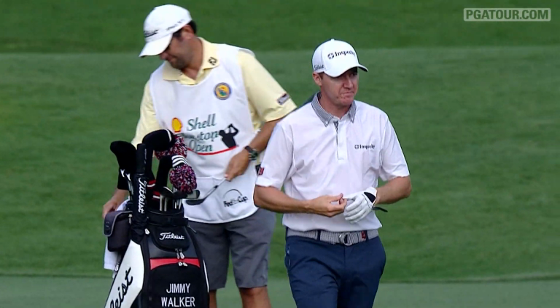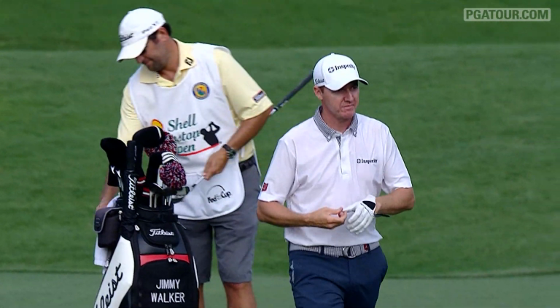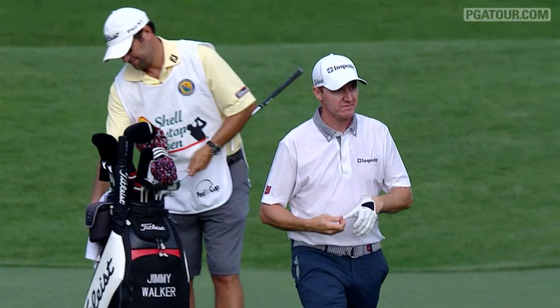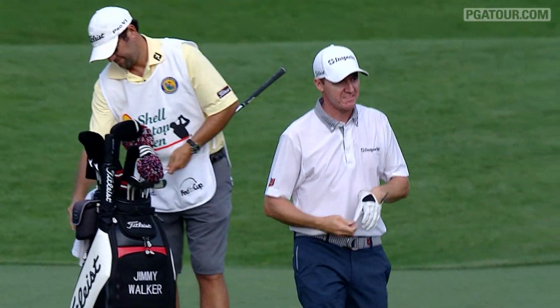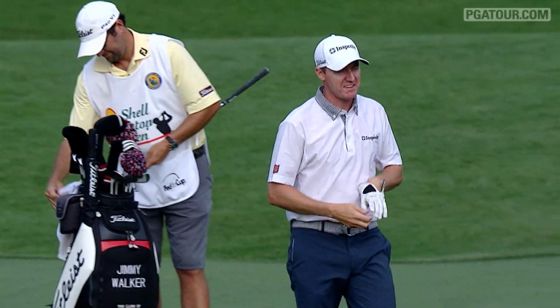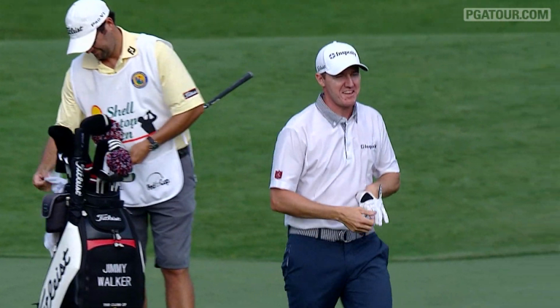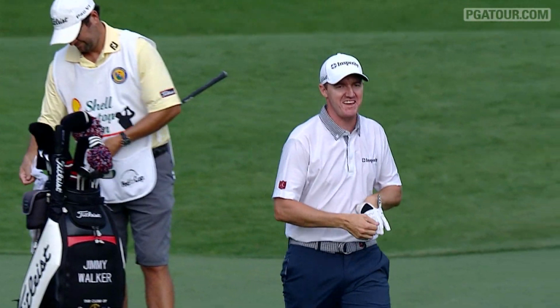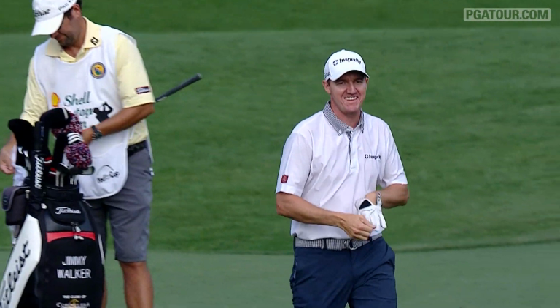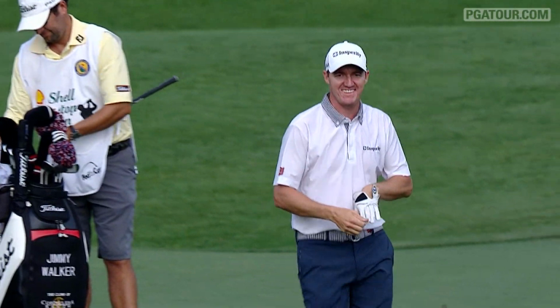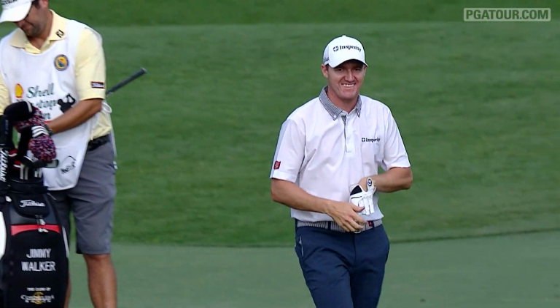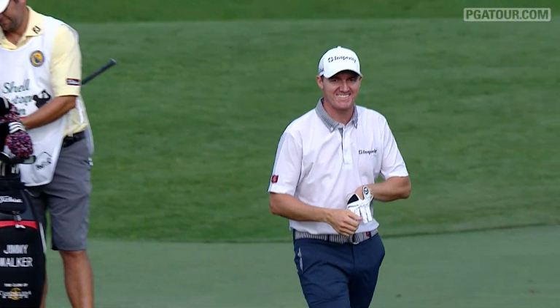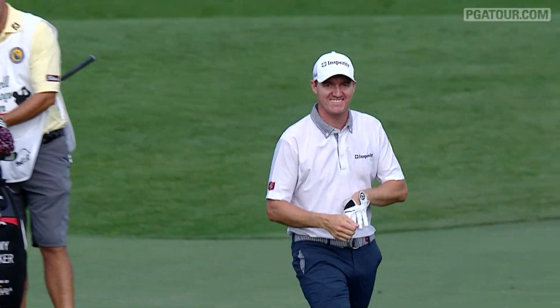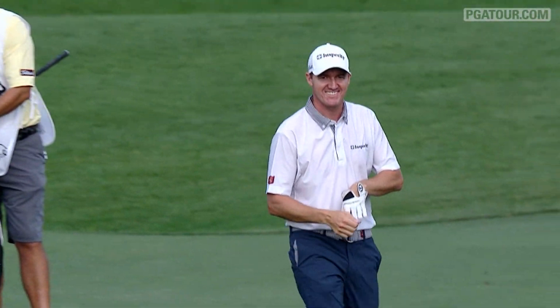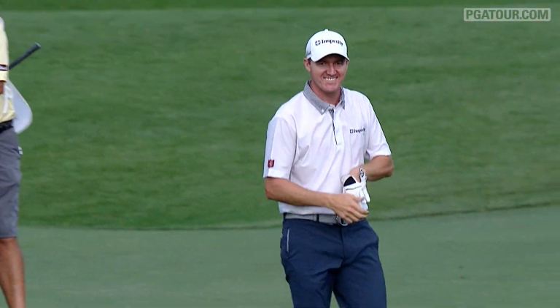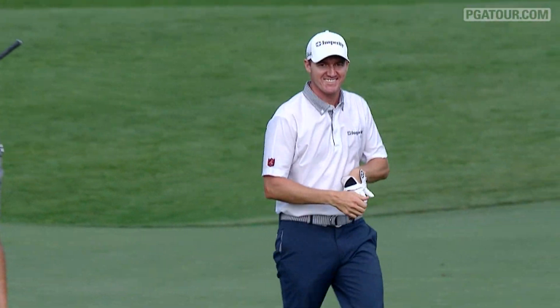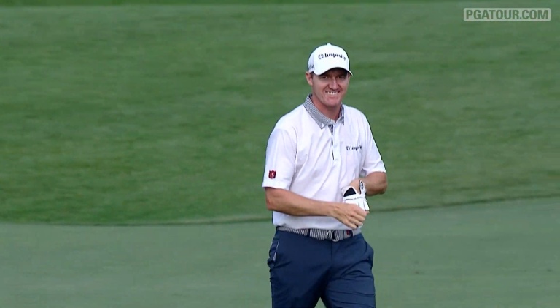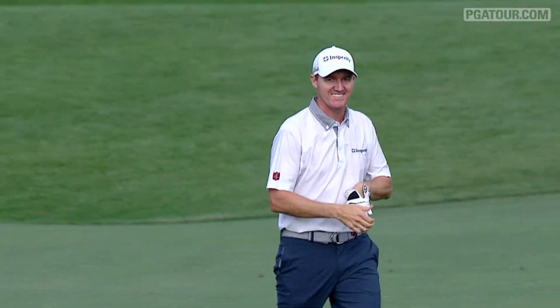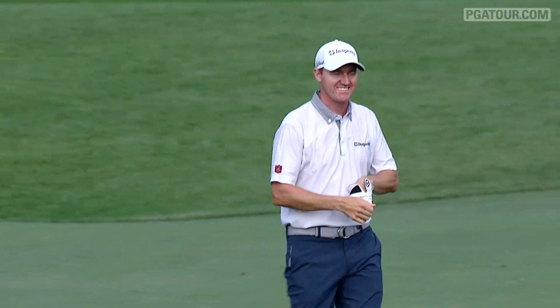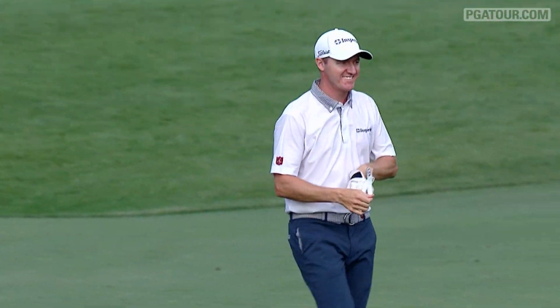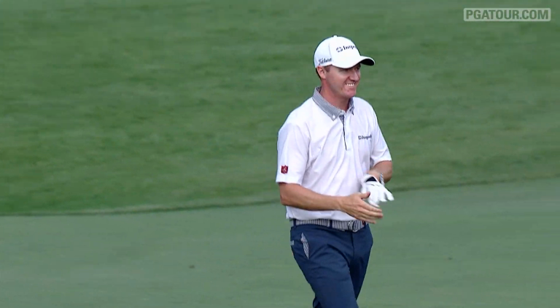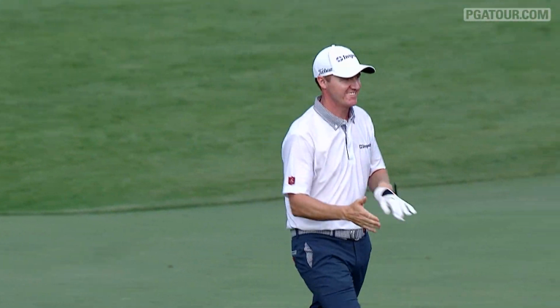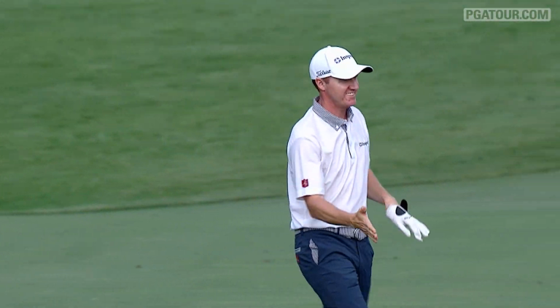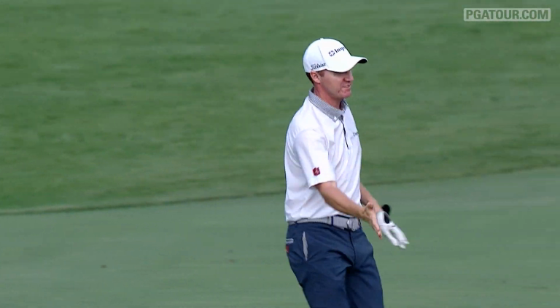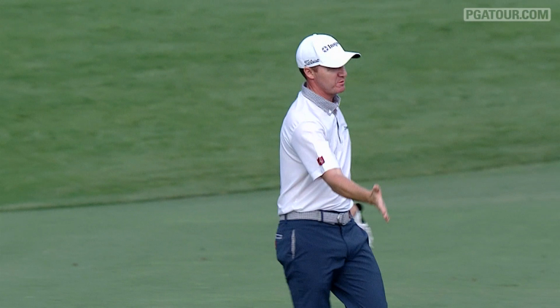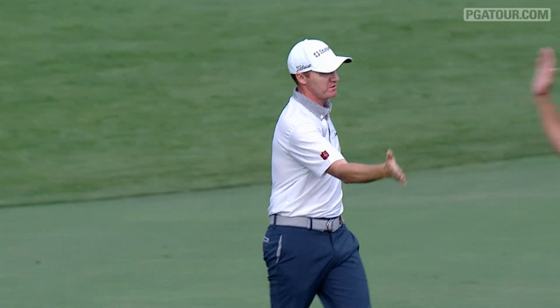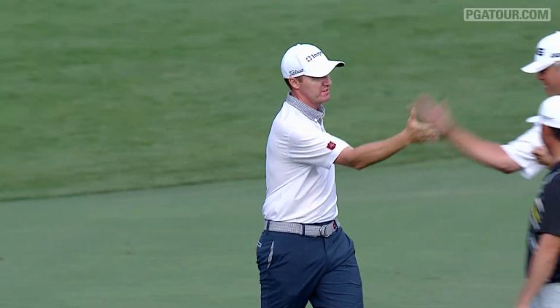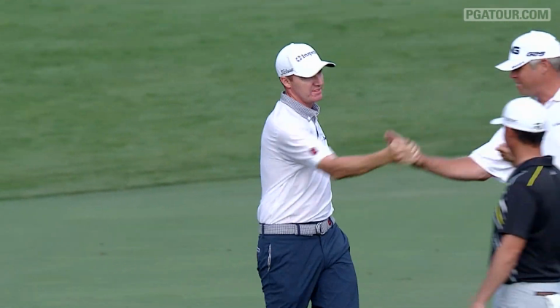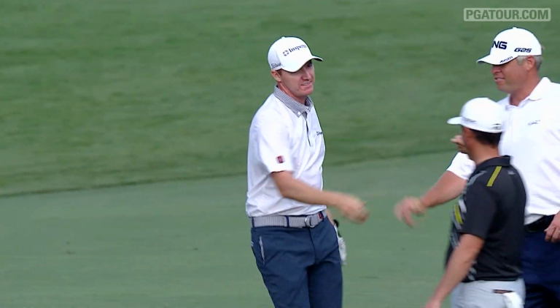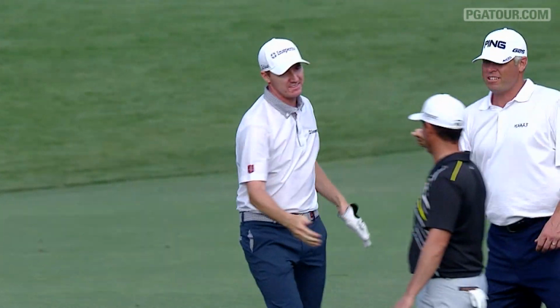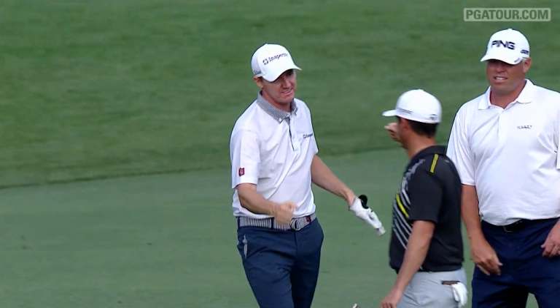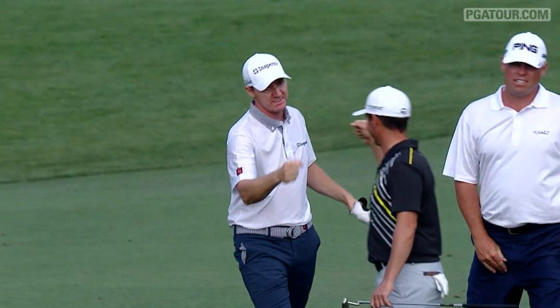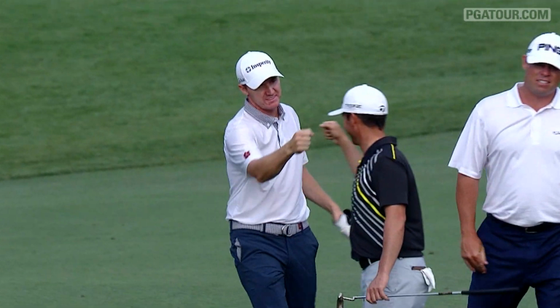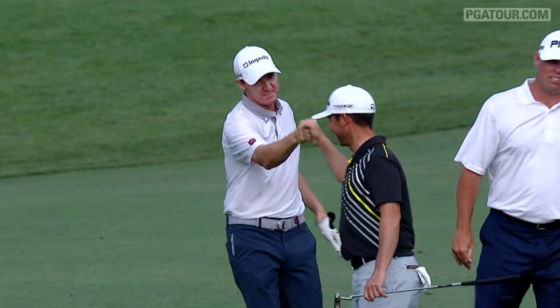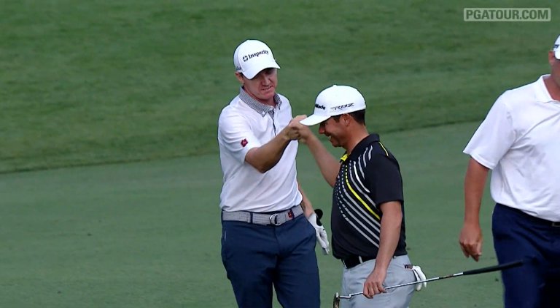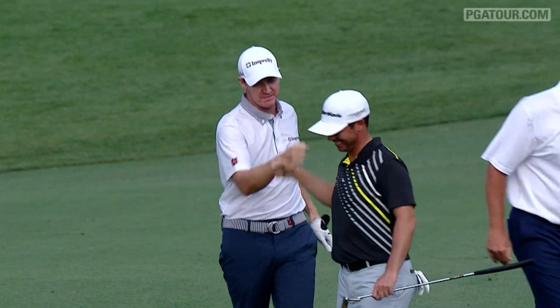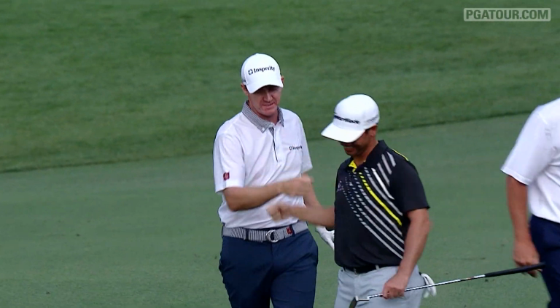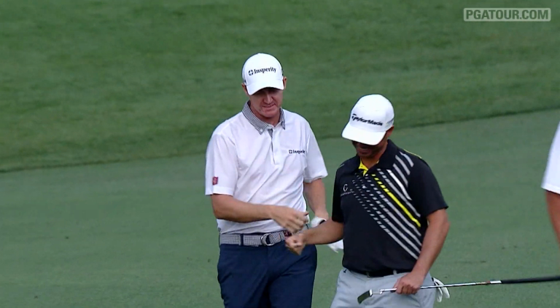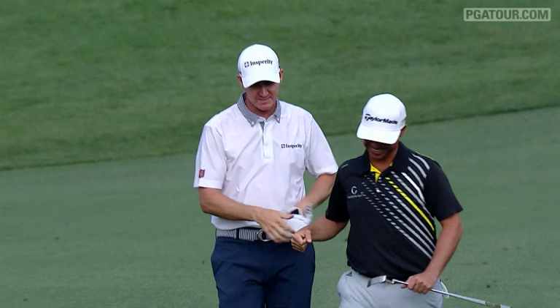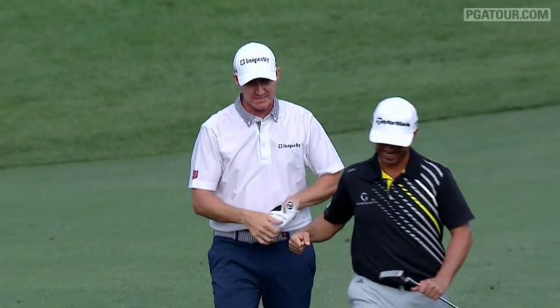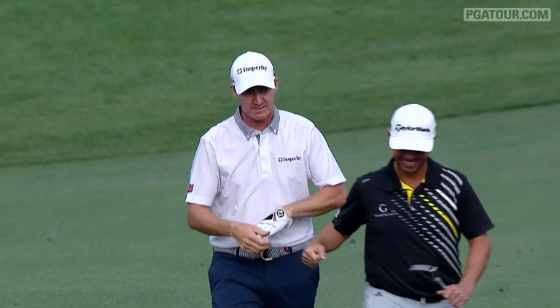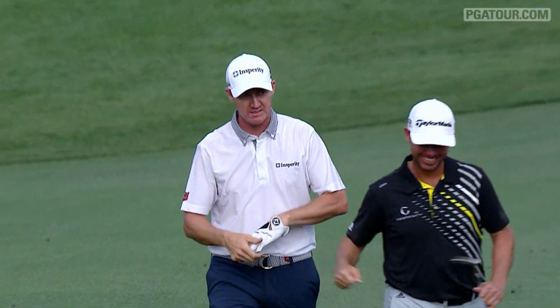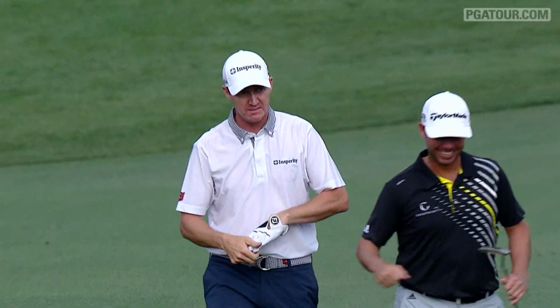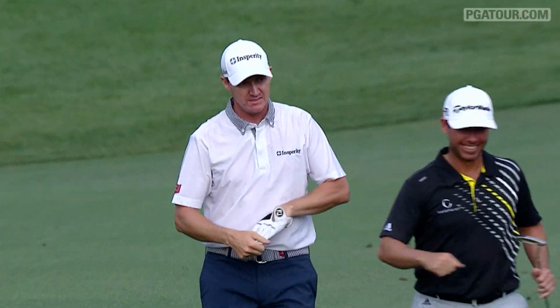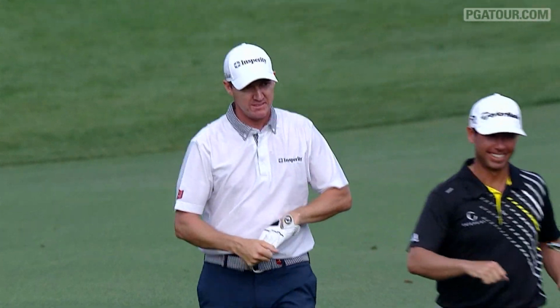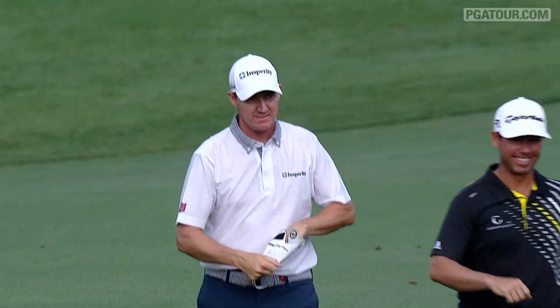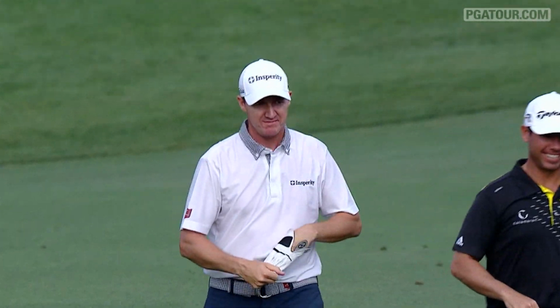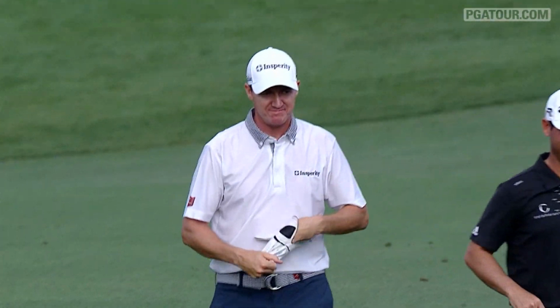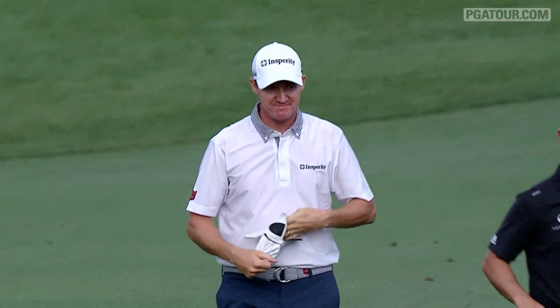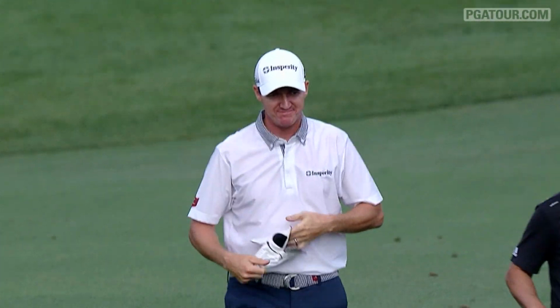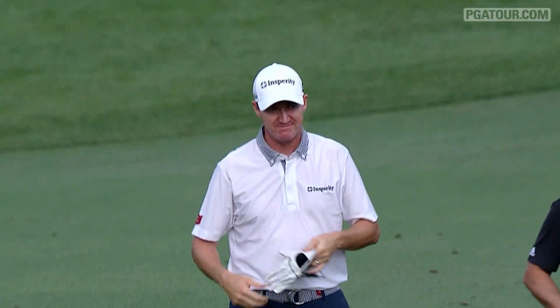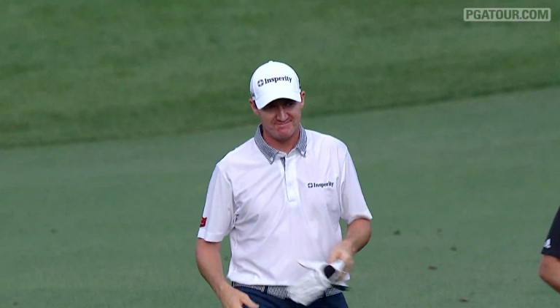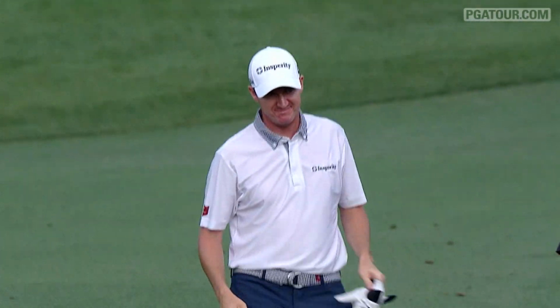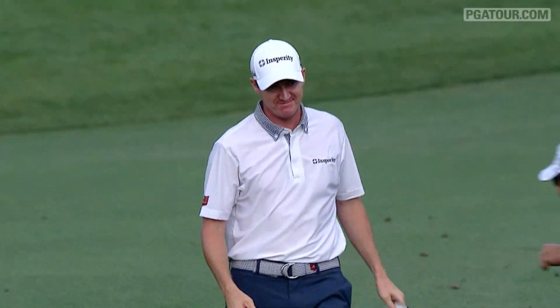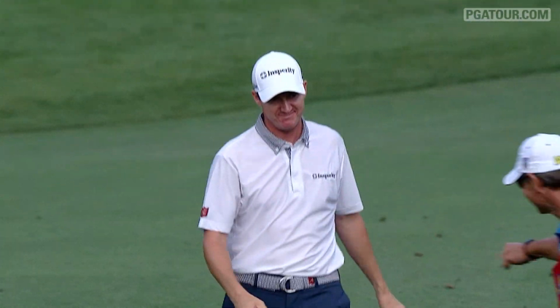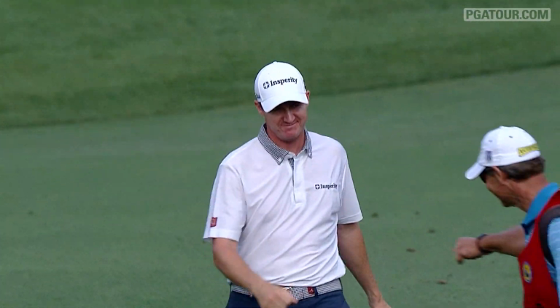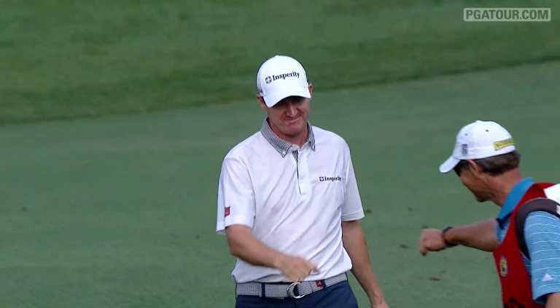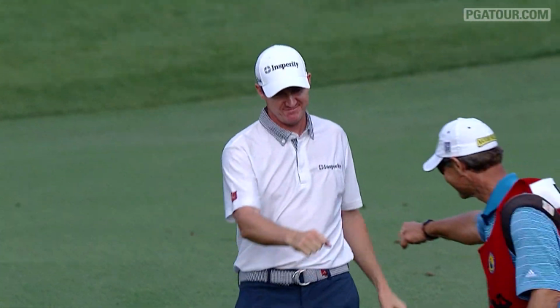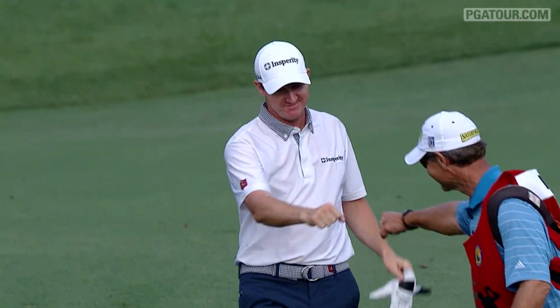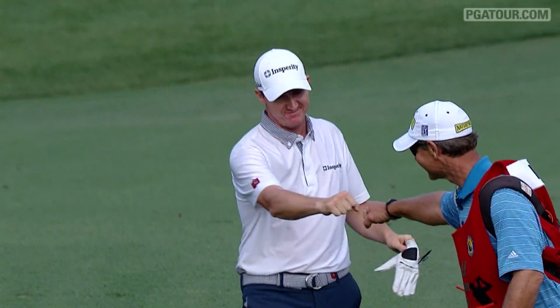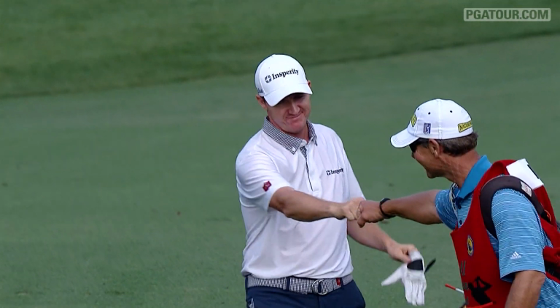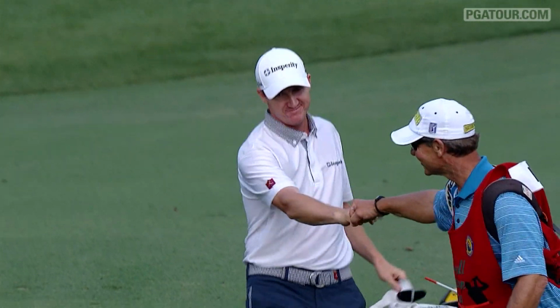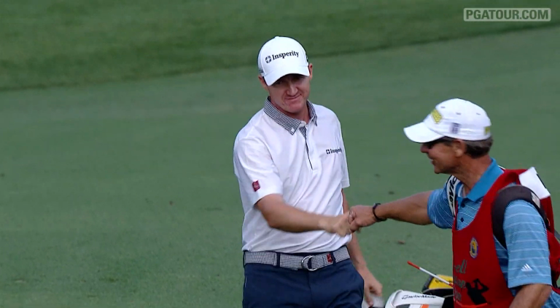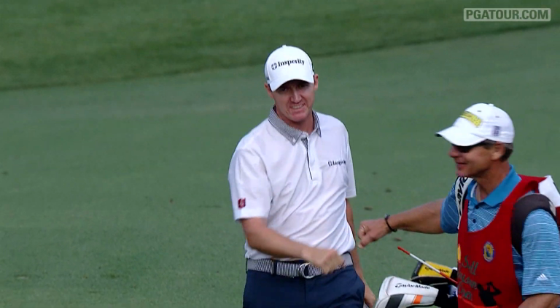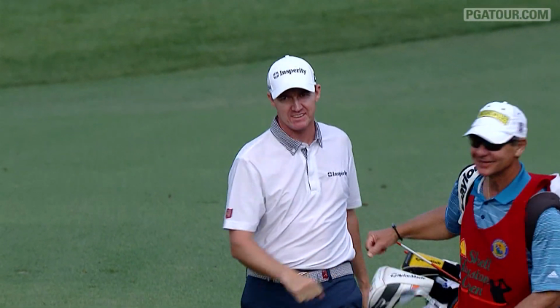He's made every cut so far this year on tour, and he's really one of those players that just sneaks up on you. He just snuck up to three under.